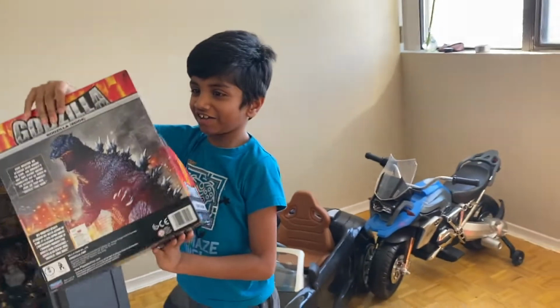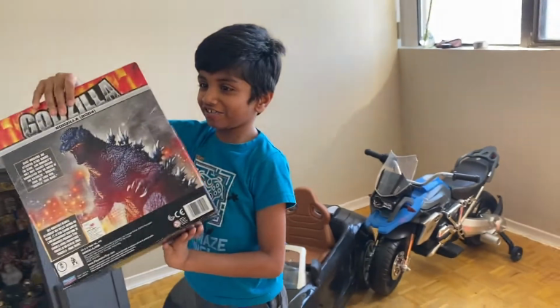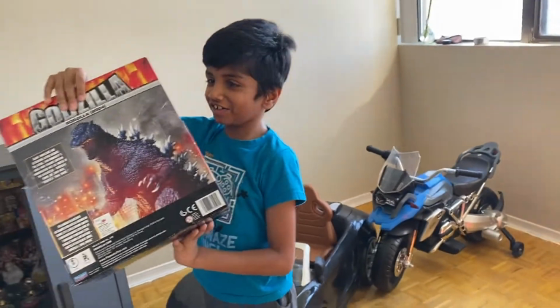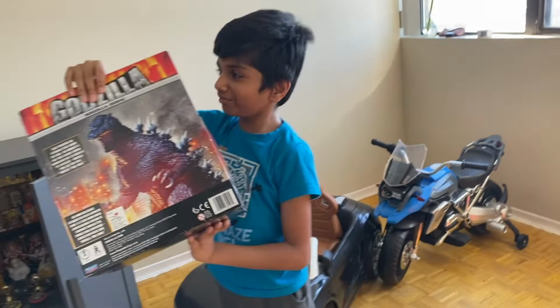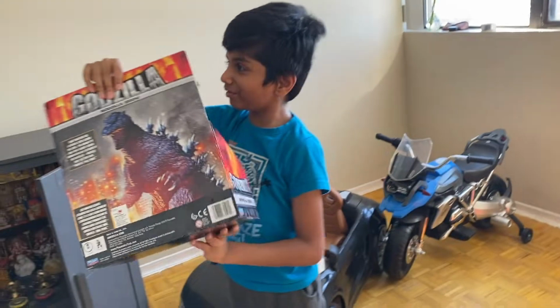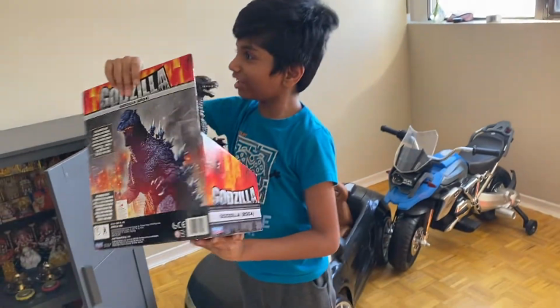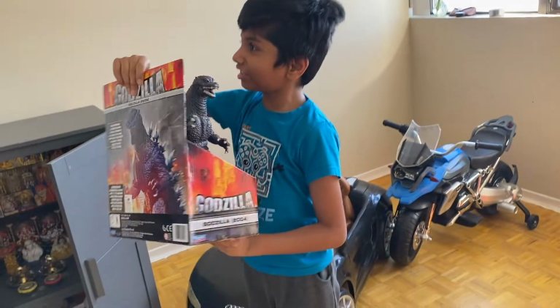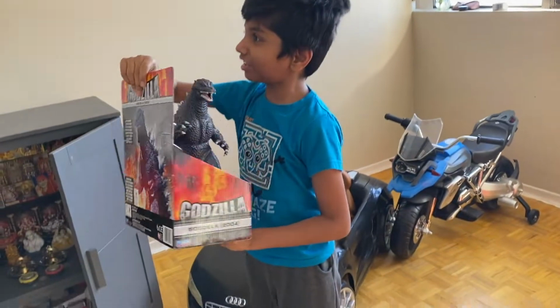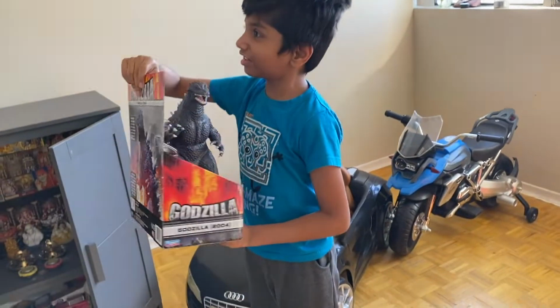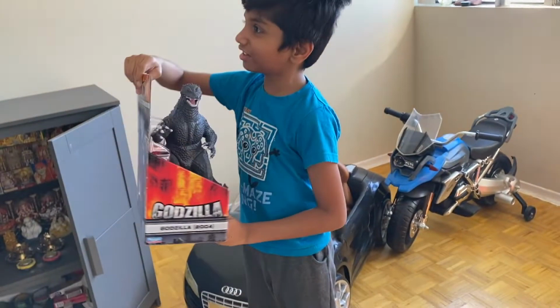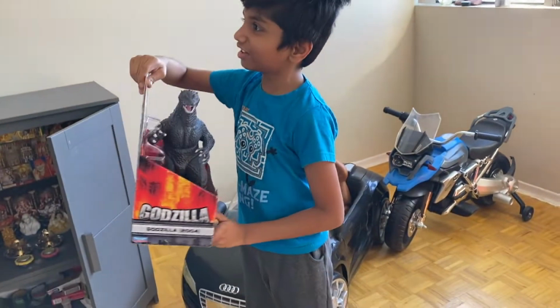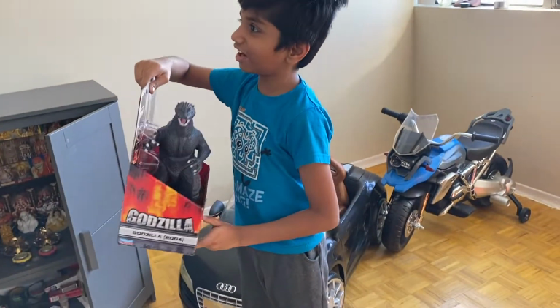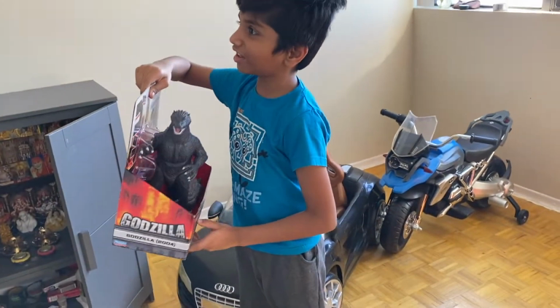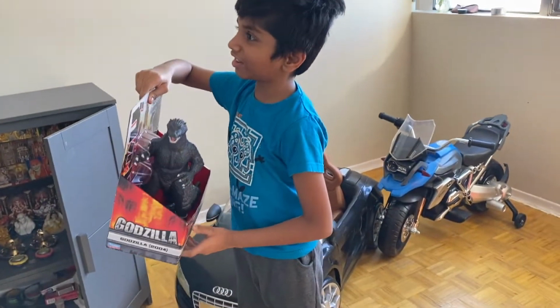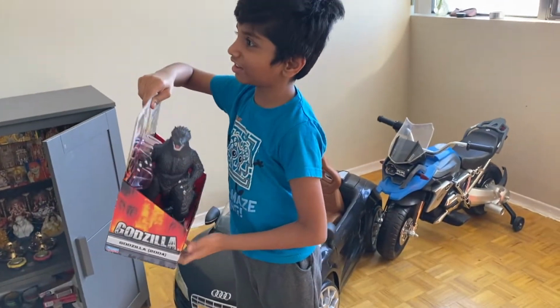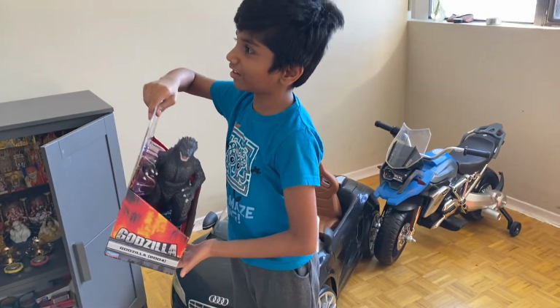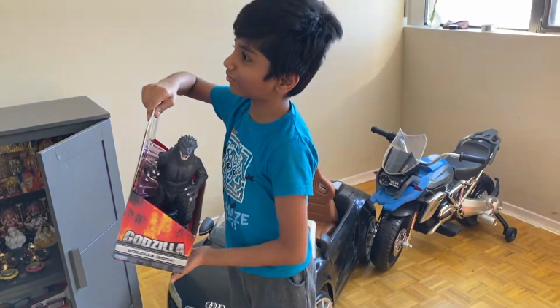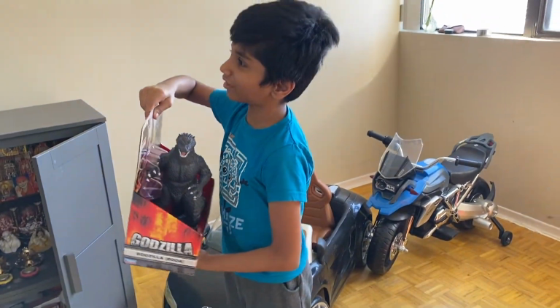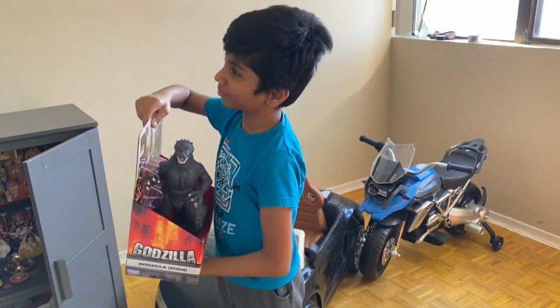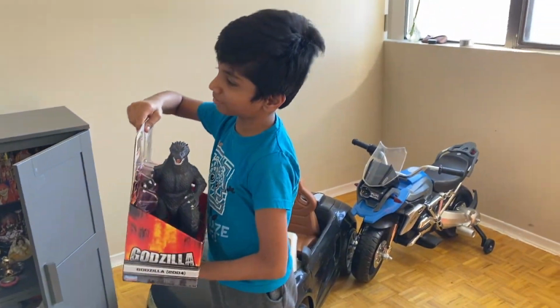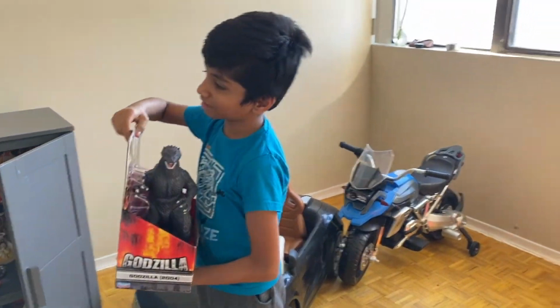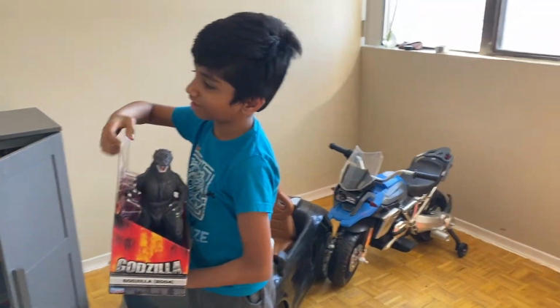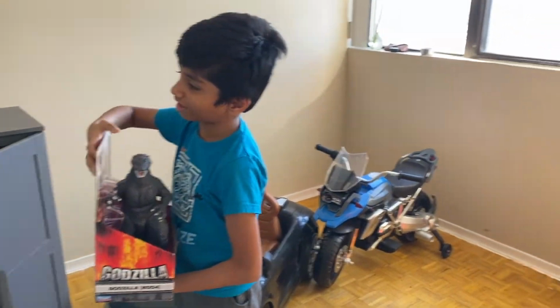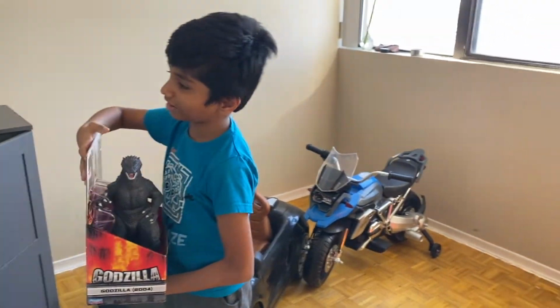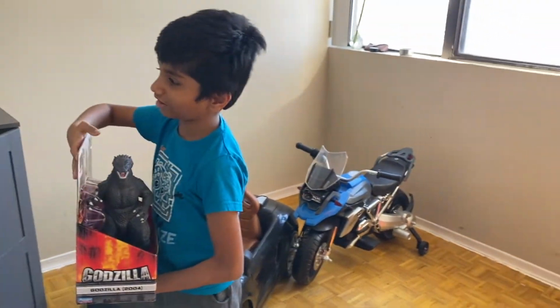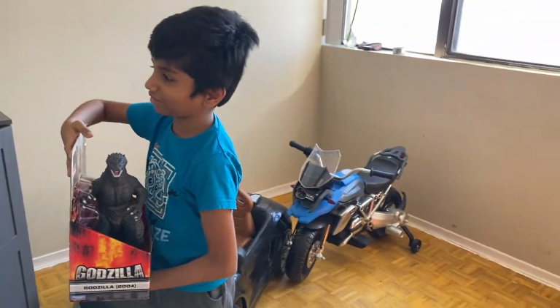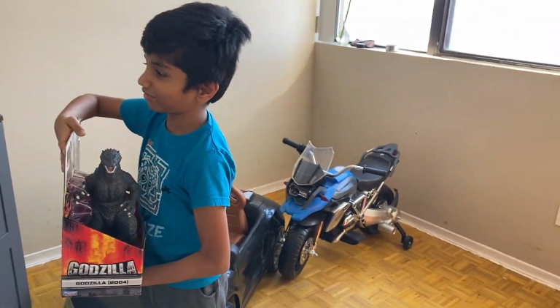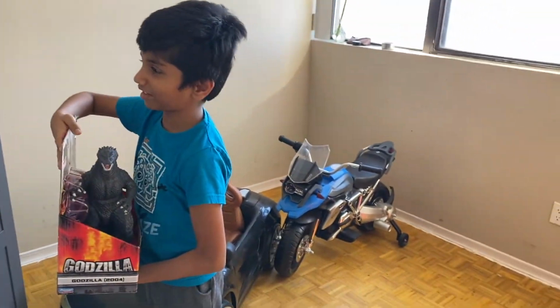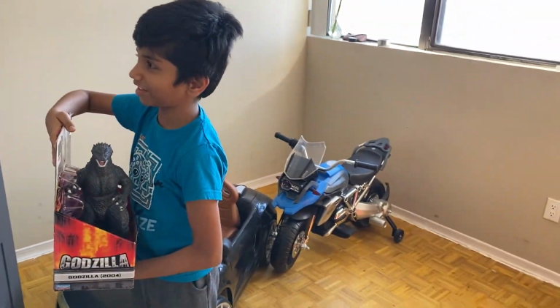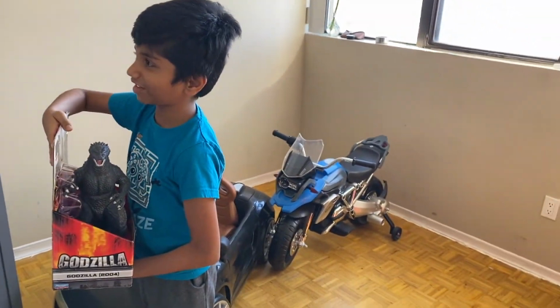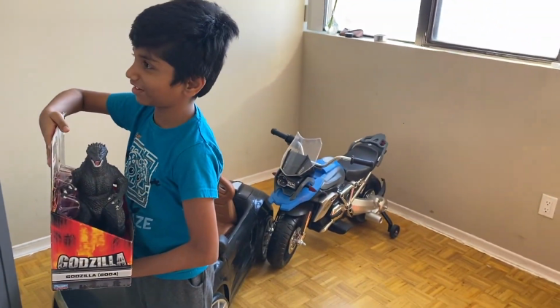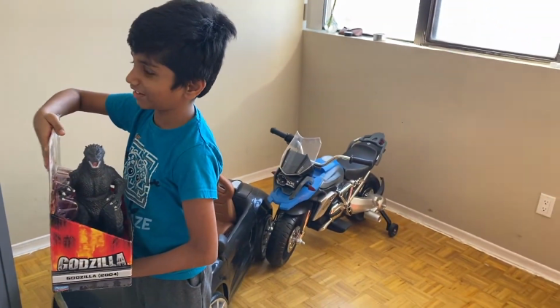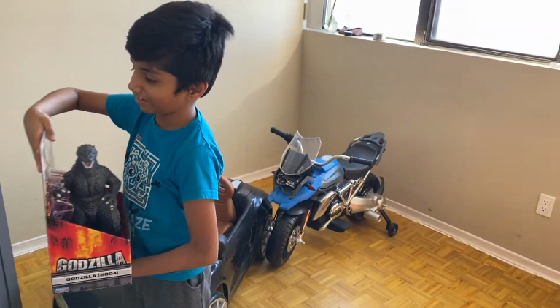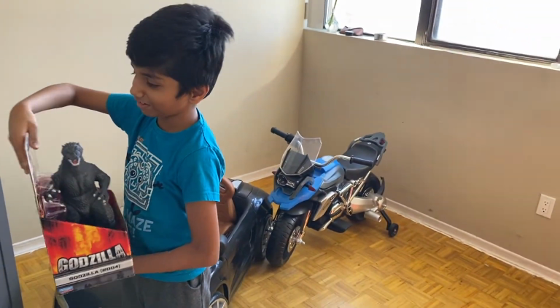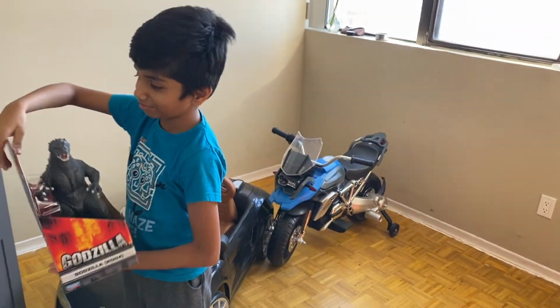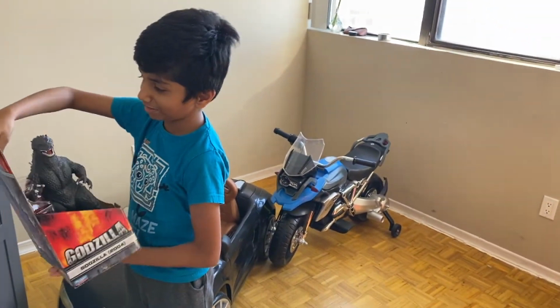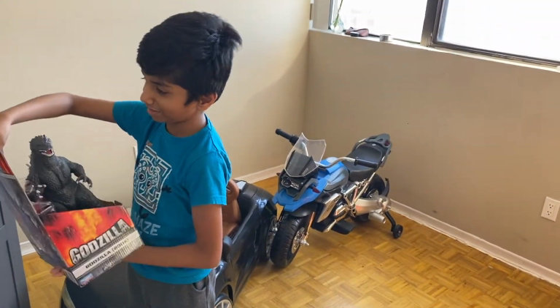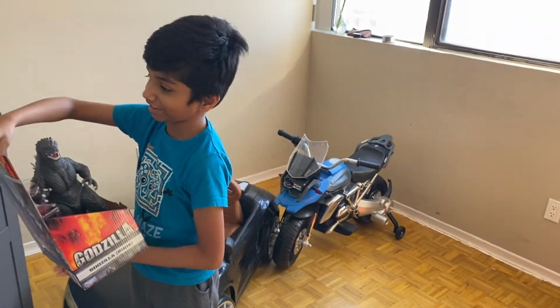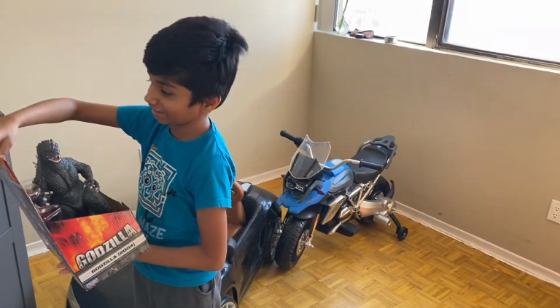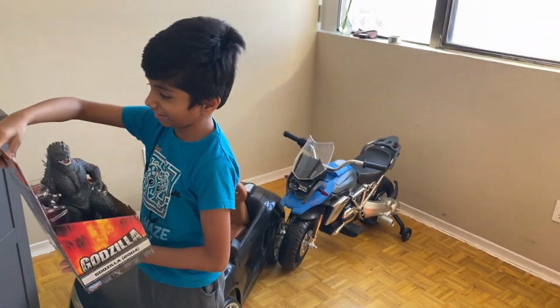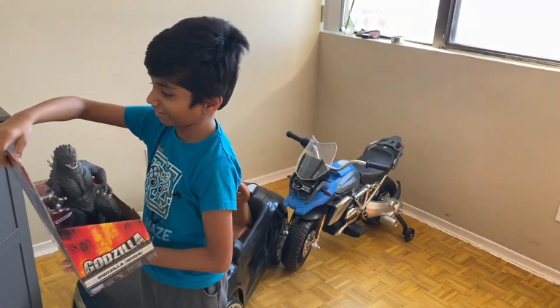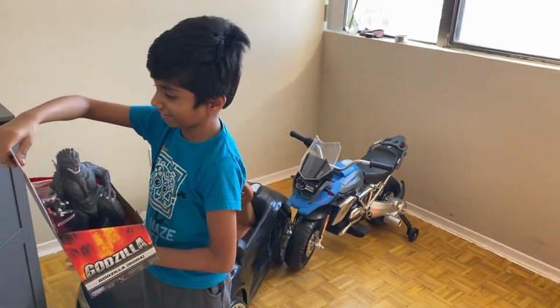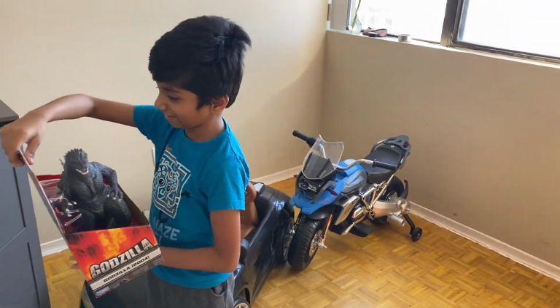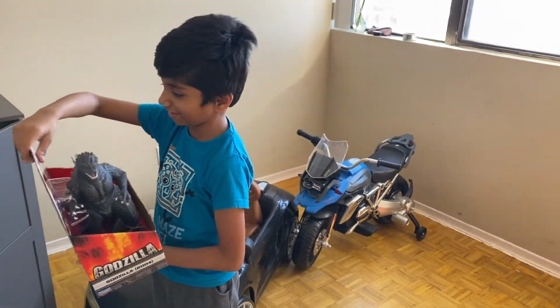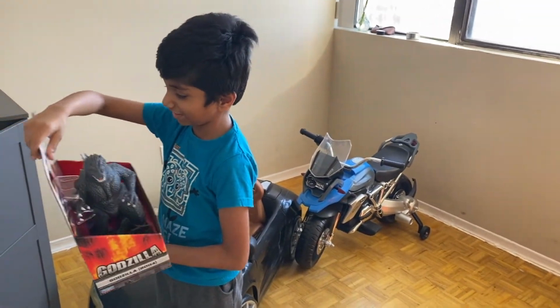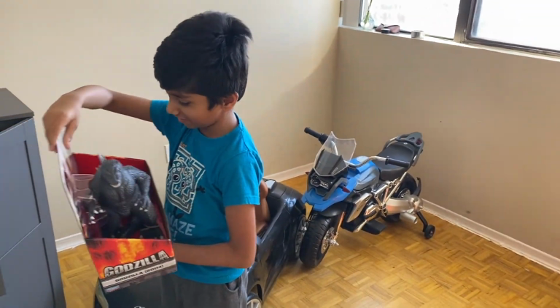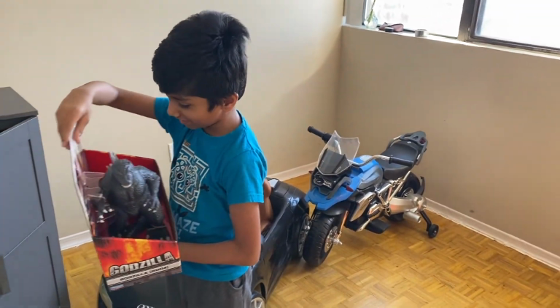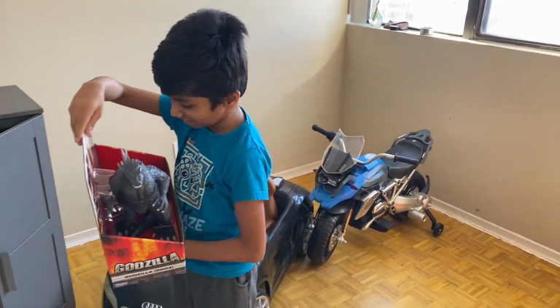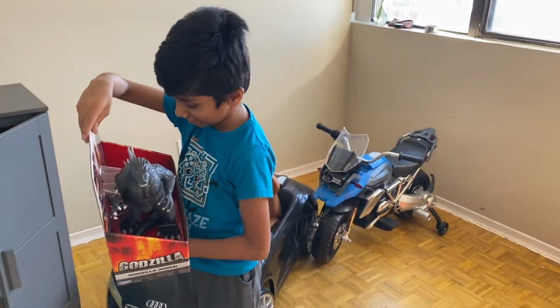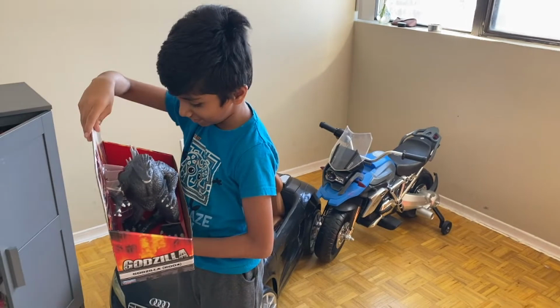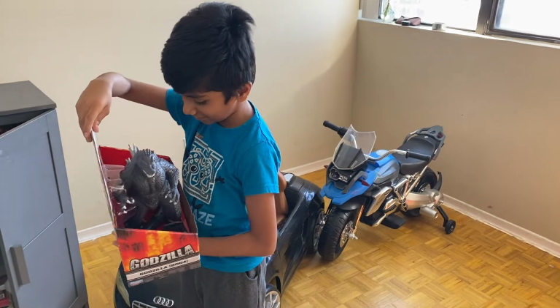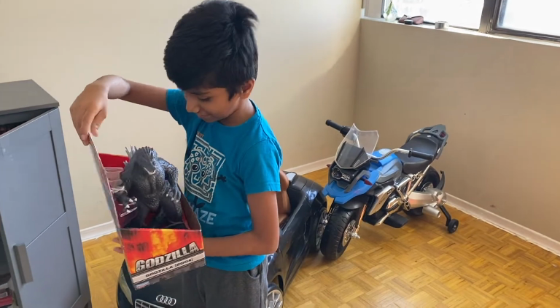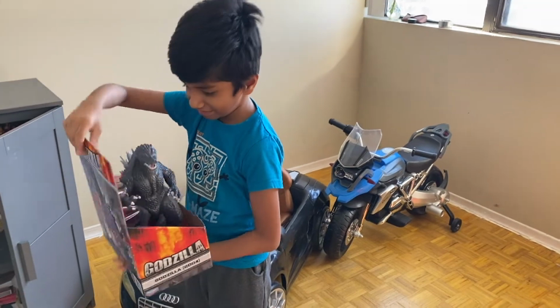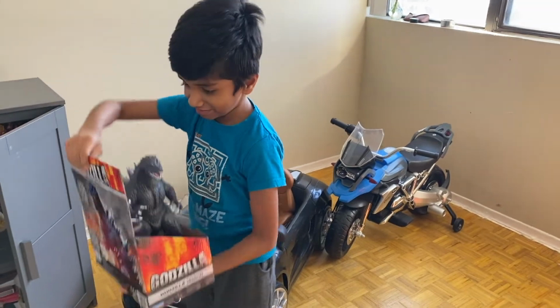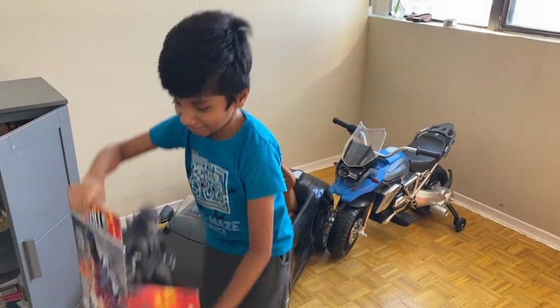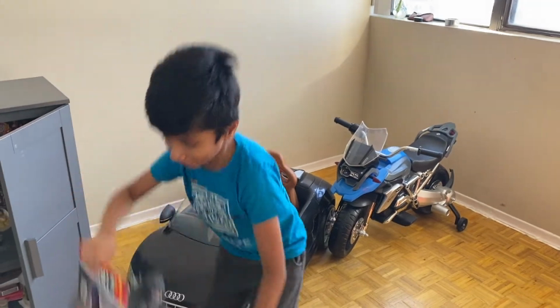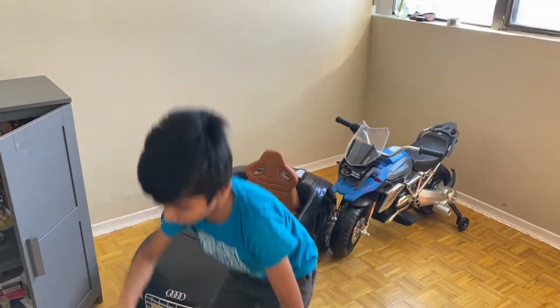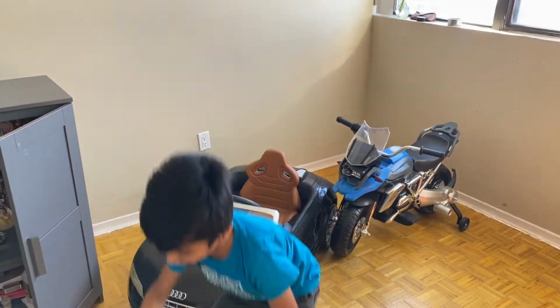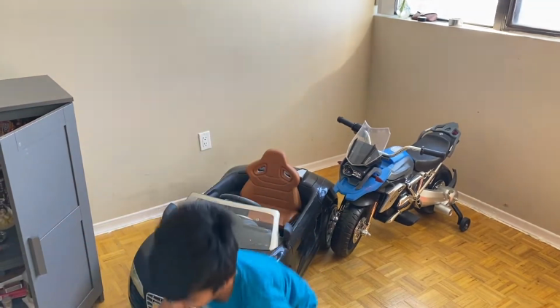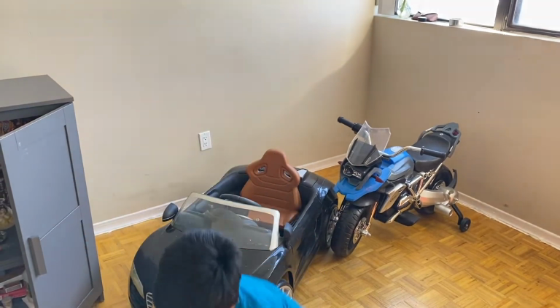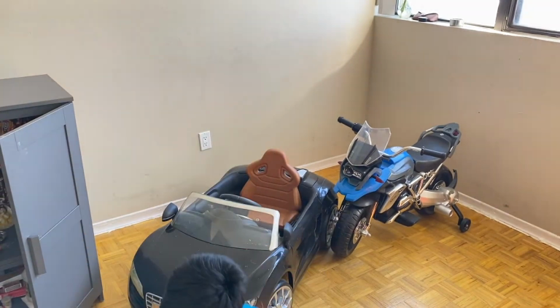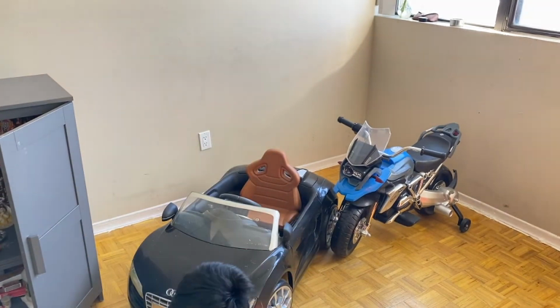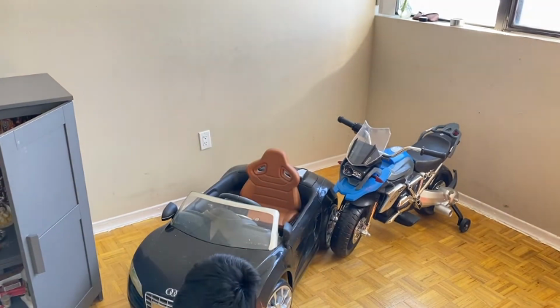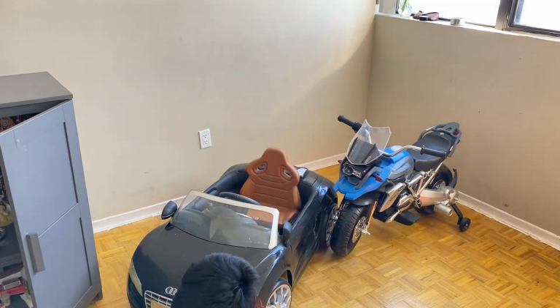I really wanted a Godzilla from Godzilla vs. Kong, but I like it instead. Let's open it.